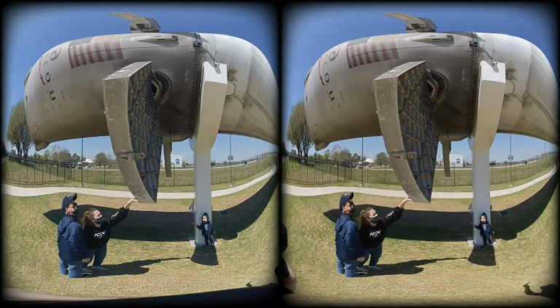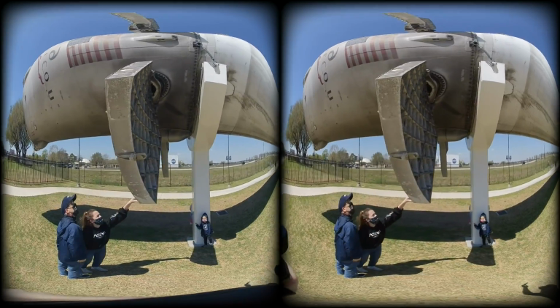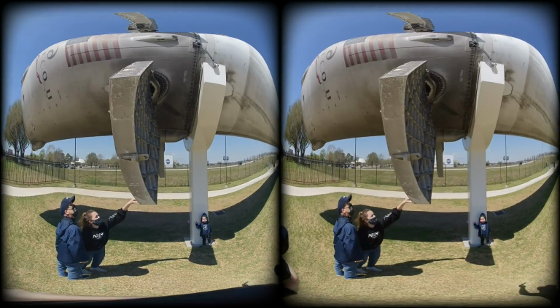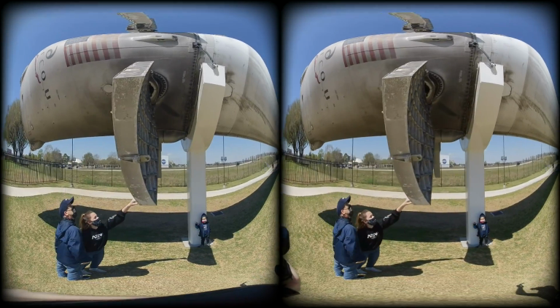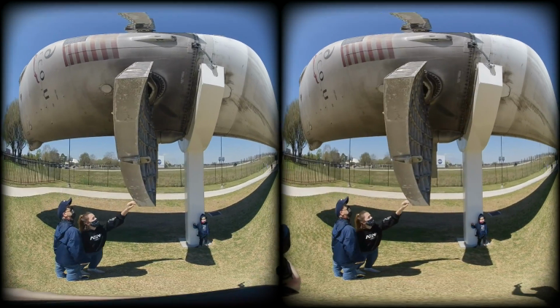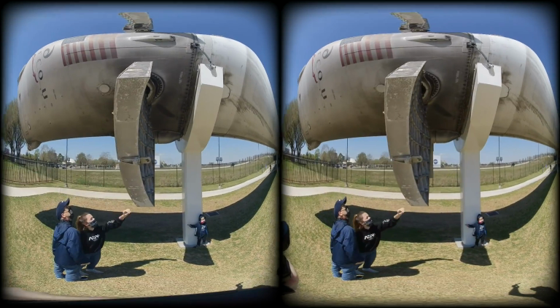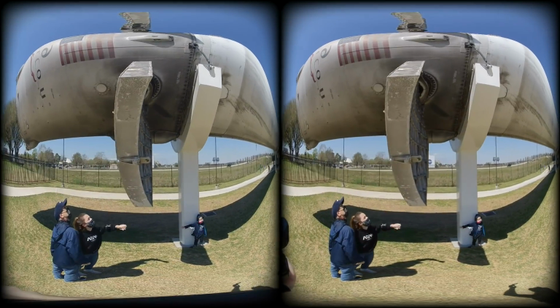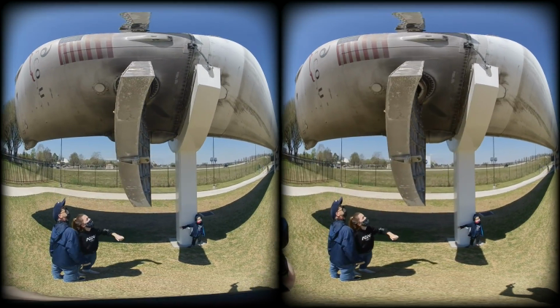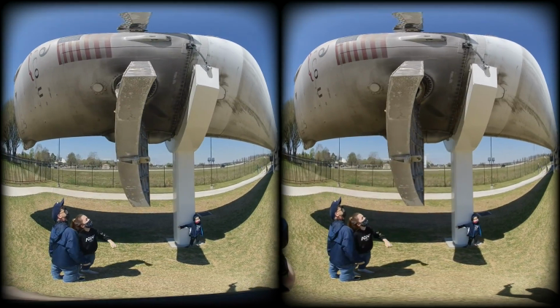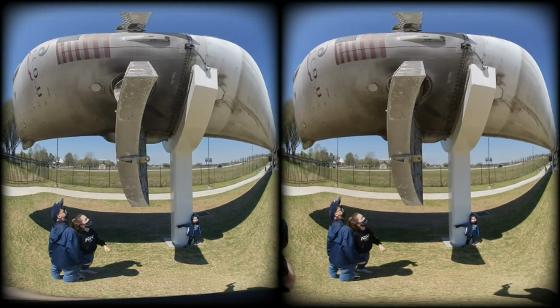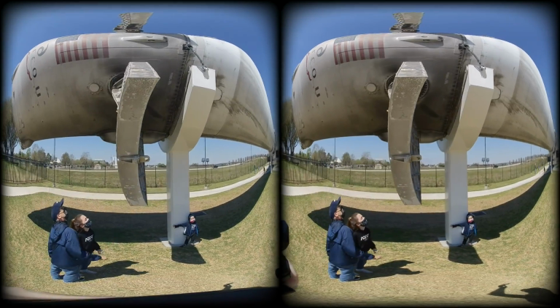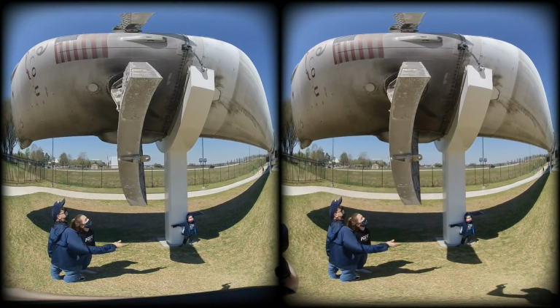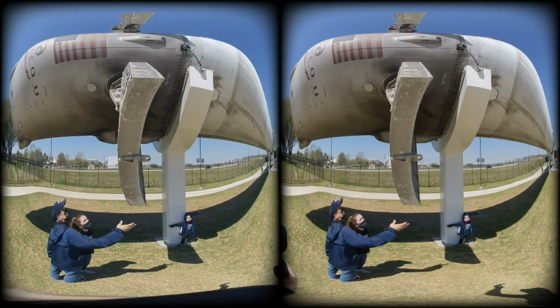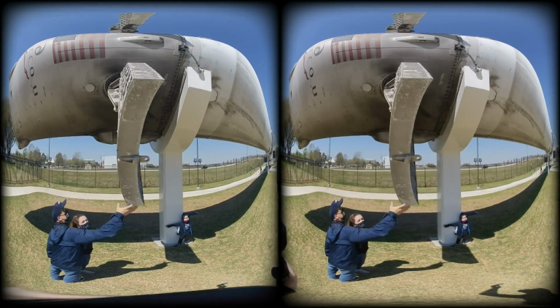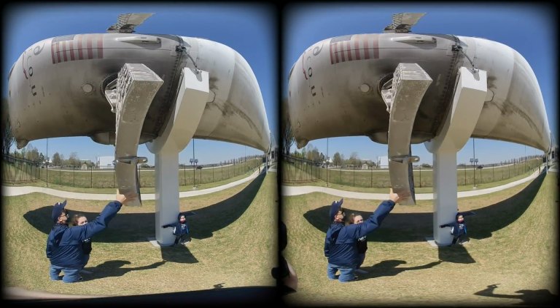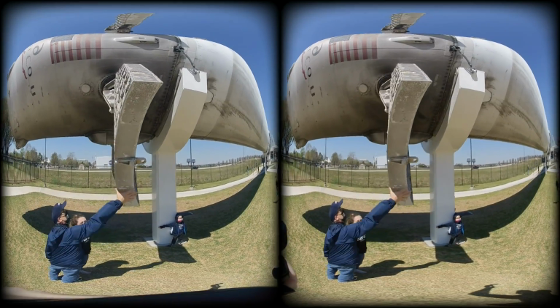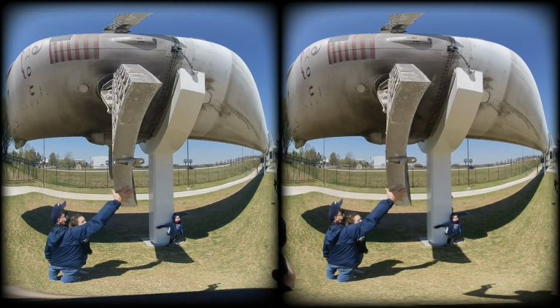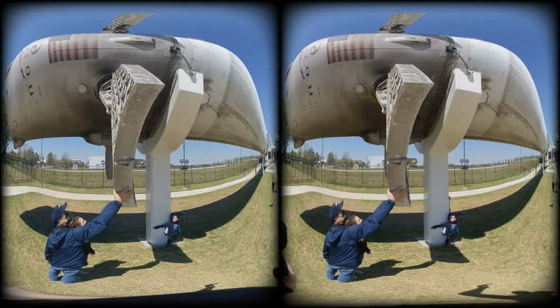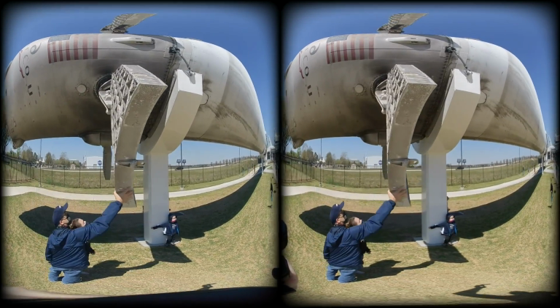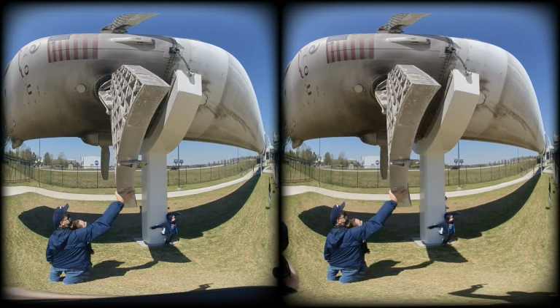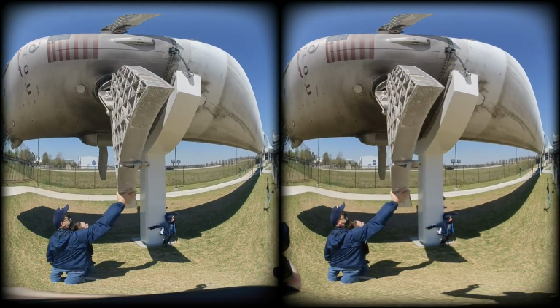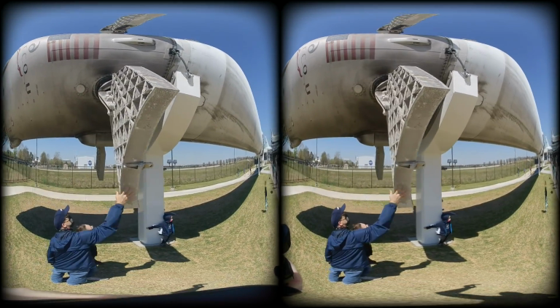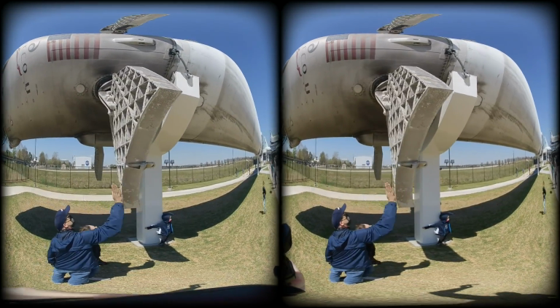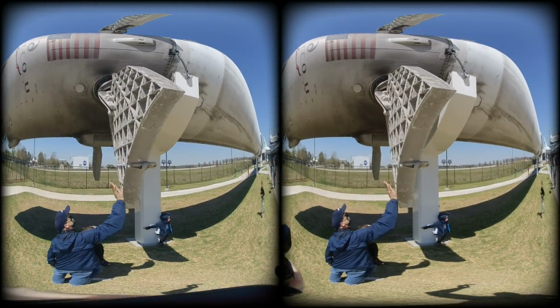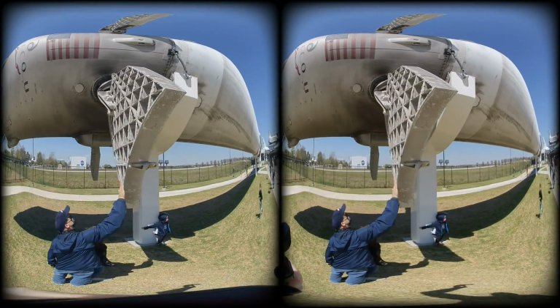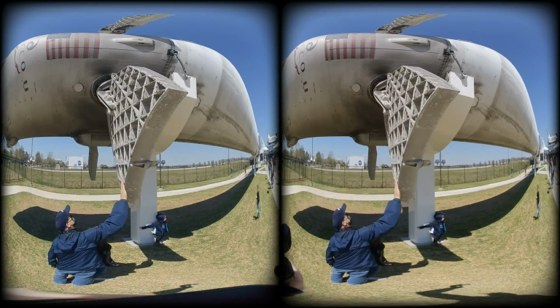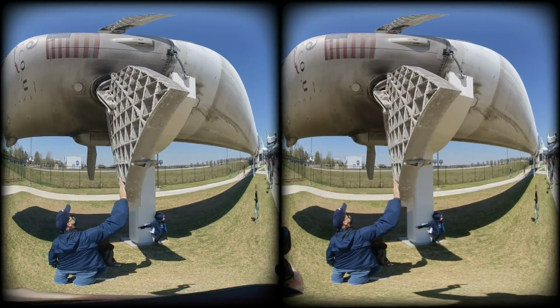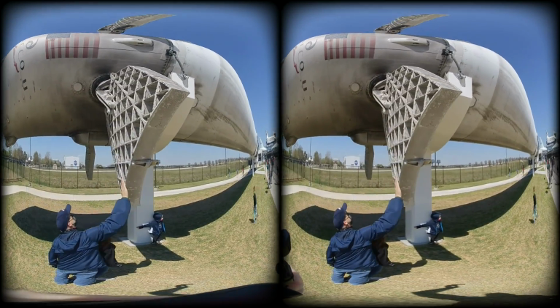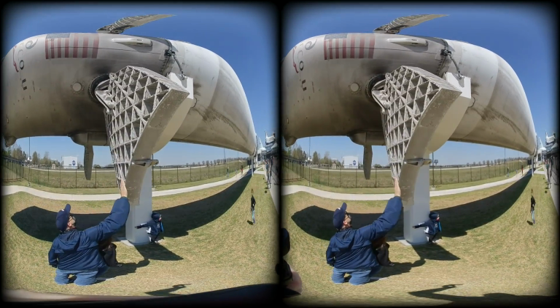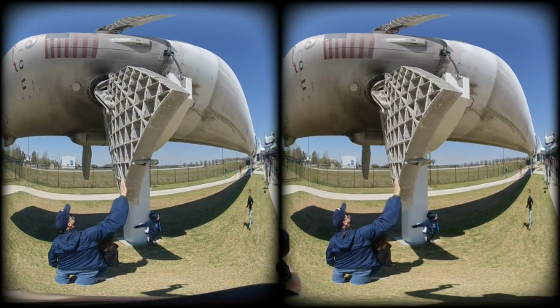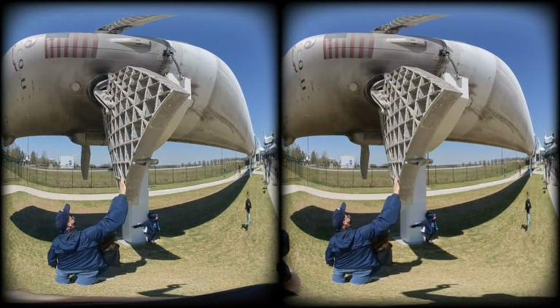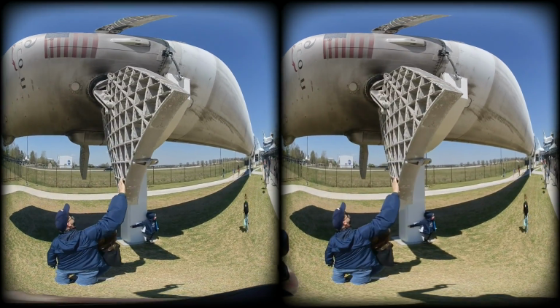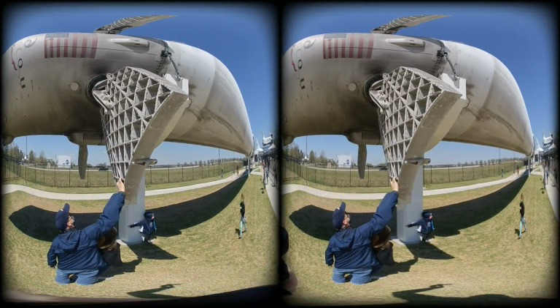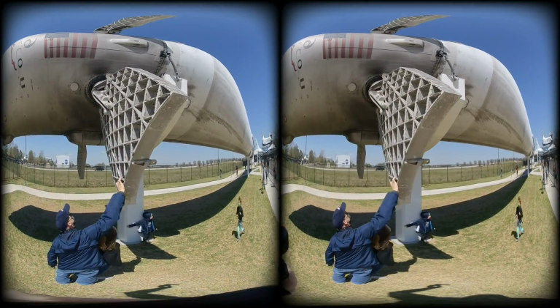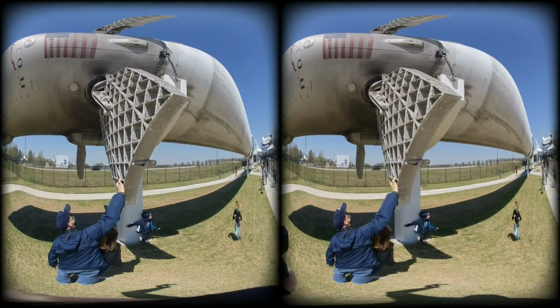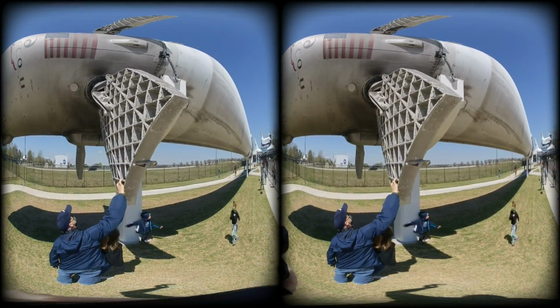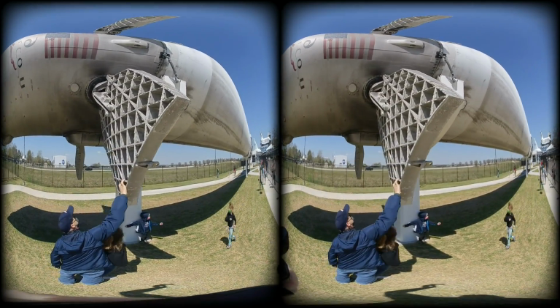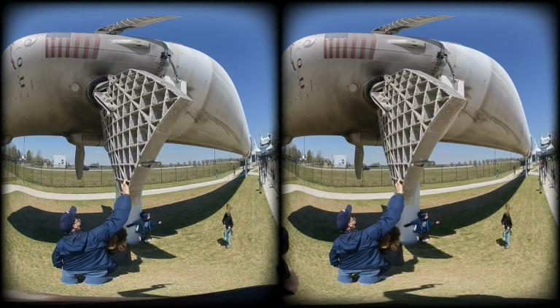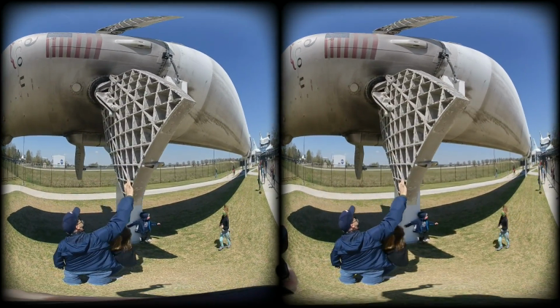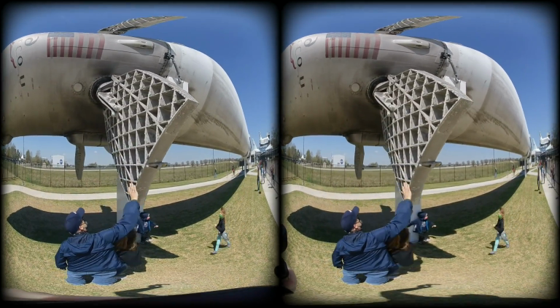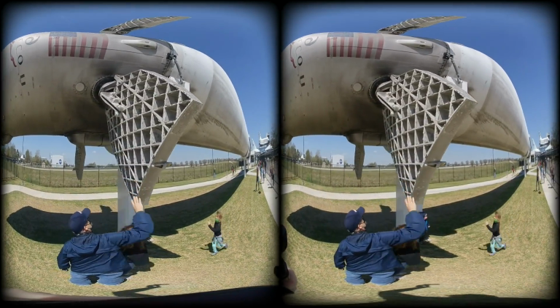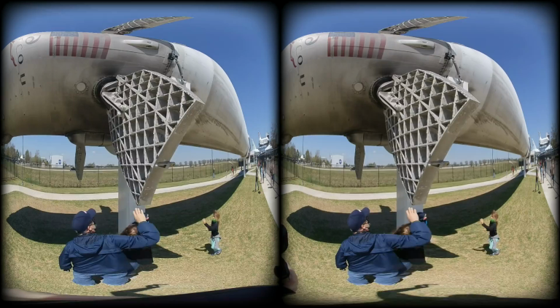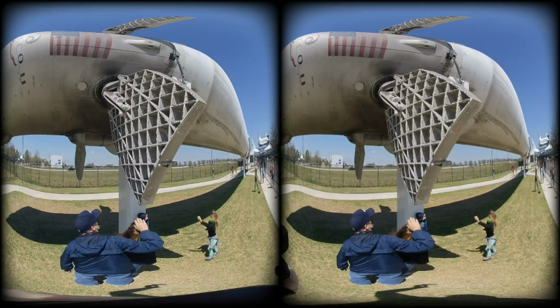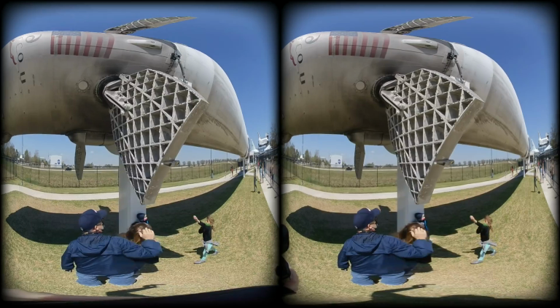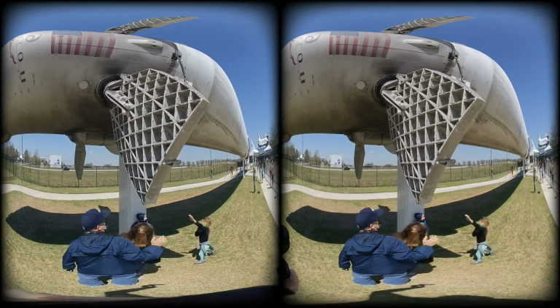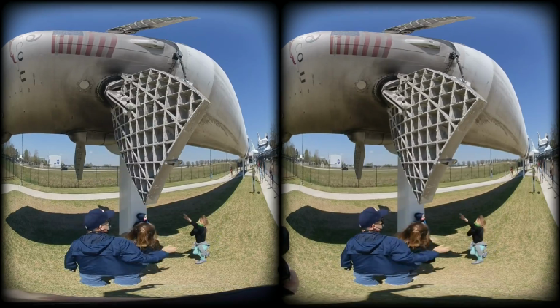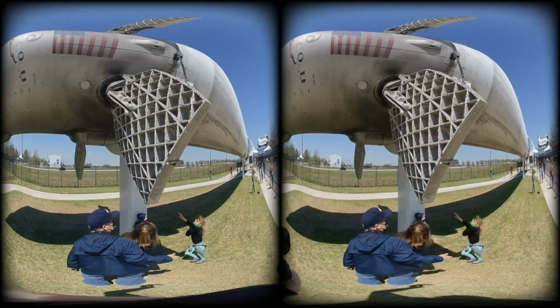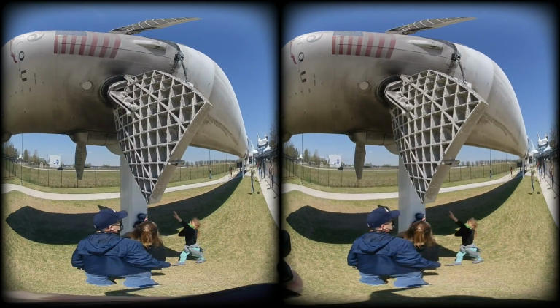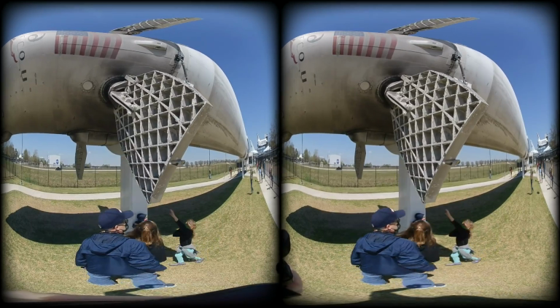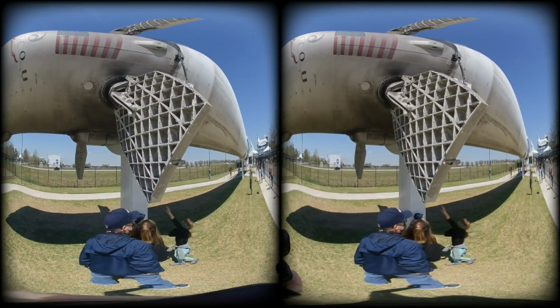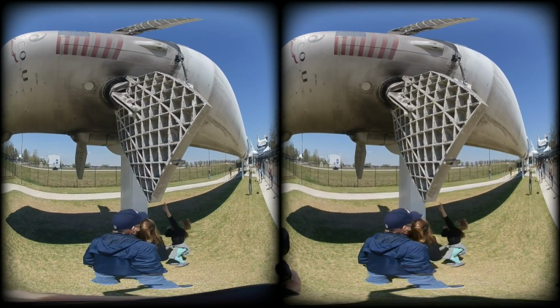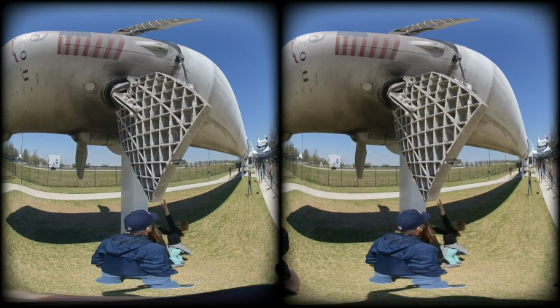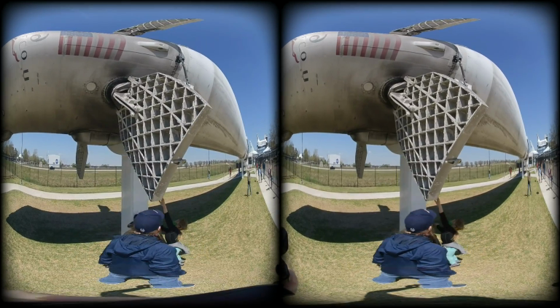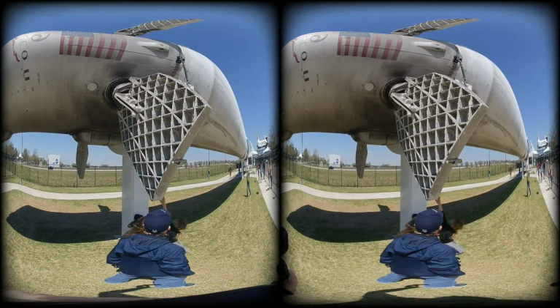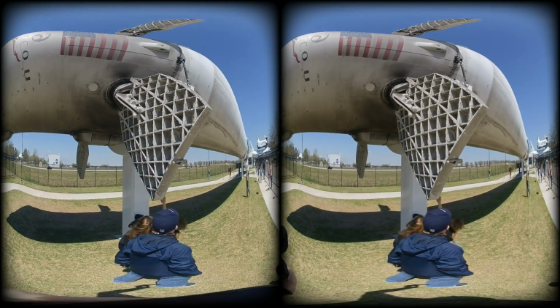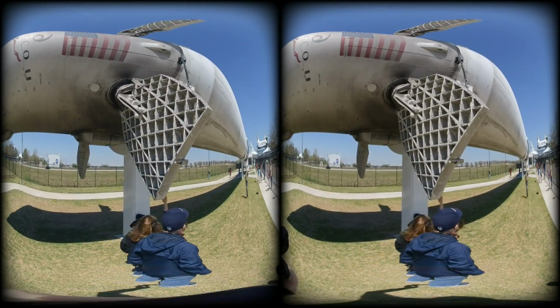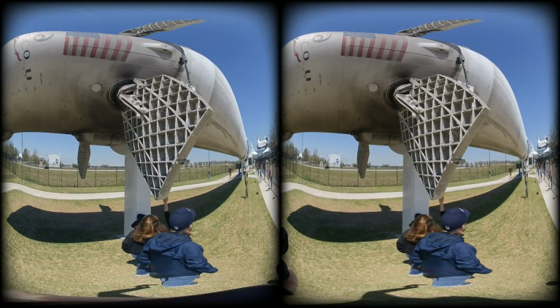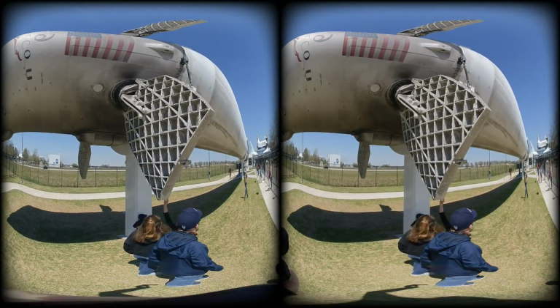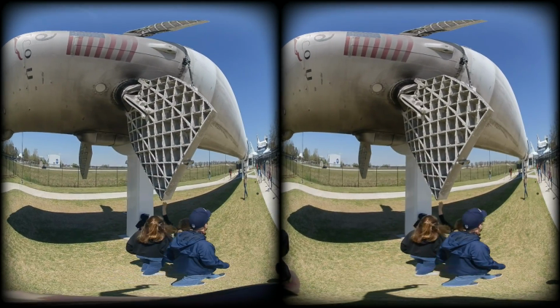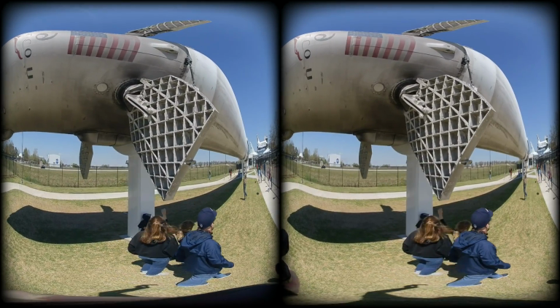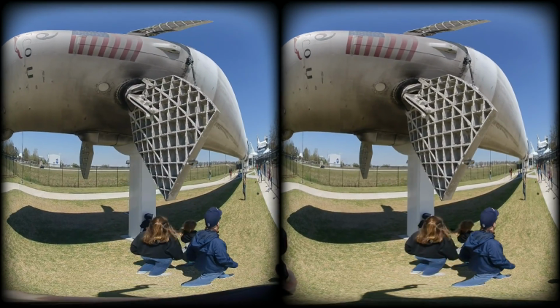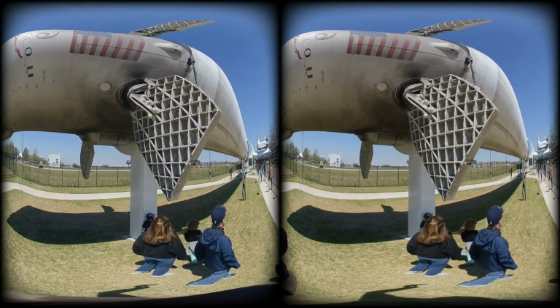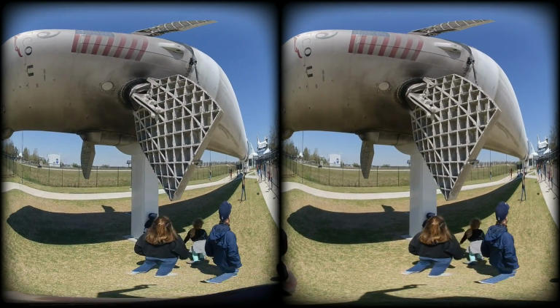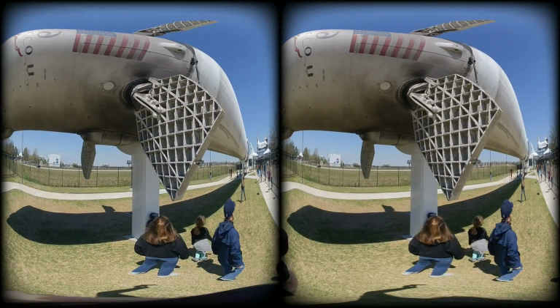This marvel of modern technology is now open and included in general admissions at the Johnson Space Center in Houston, Texas.